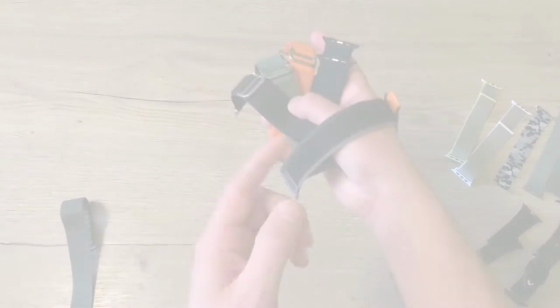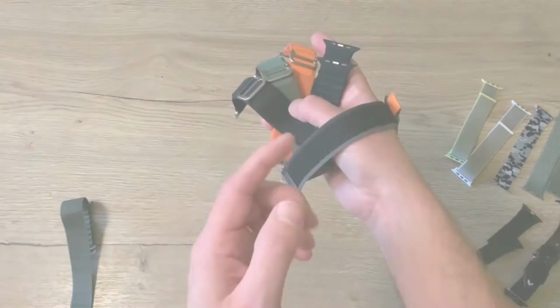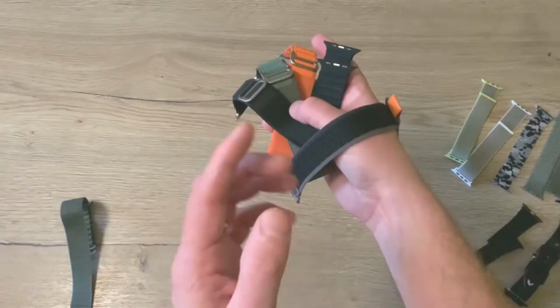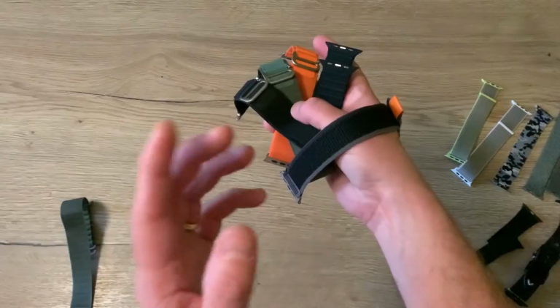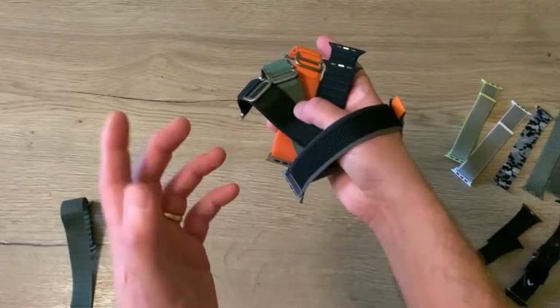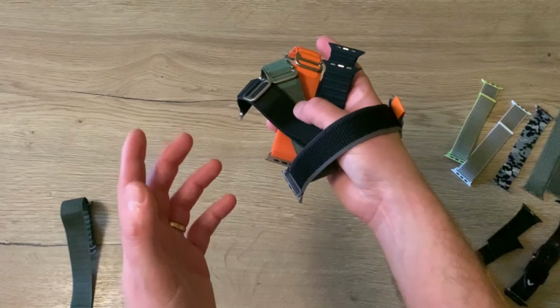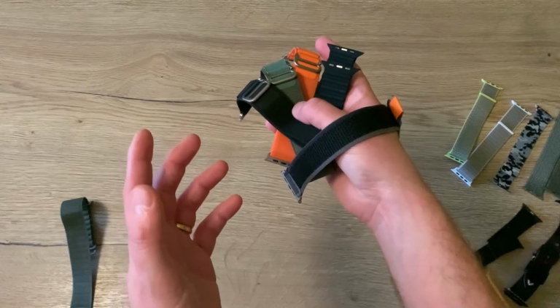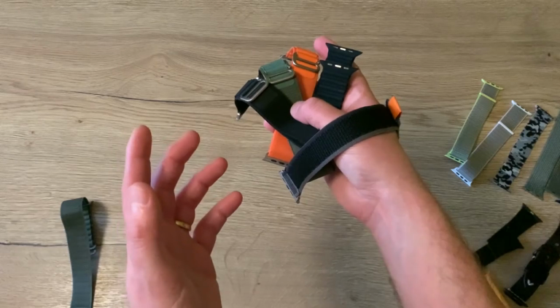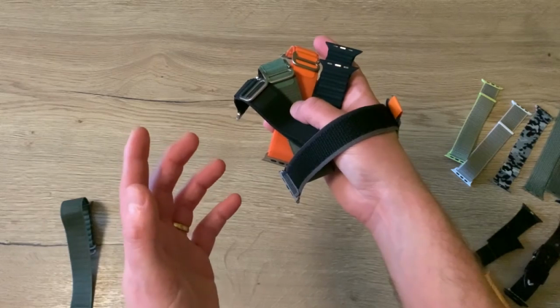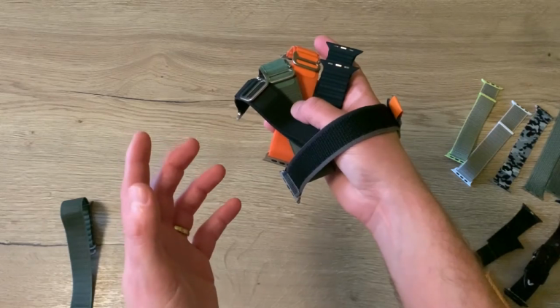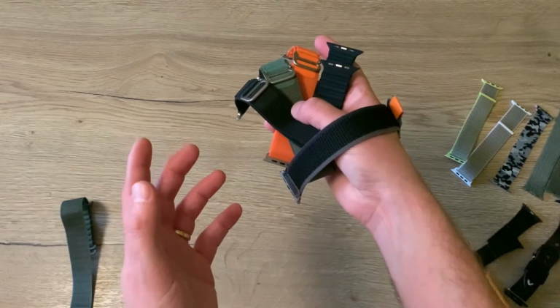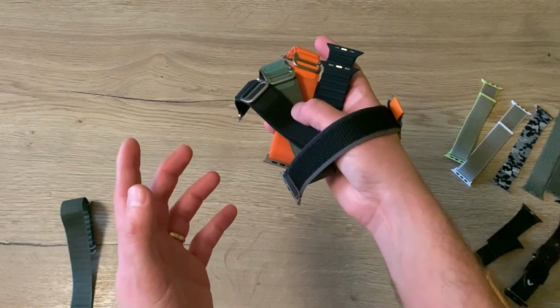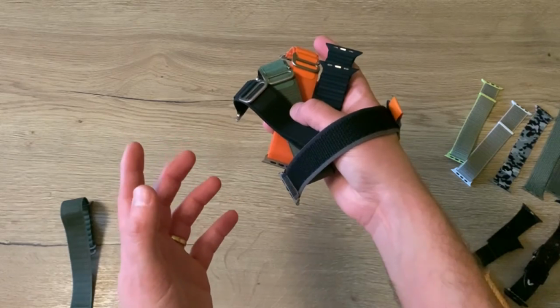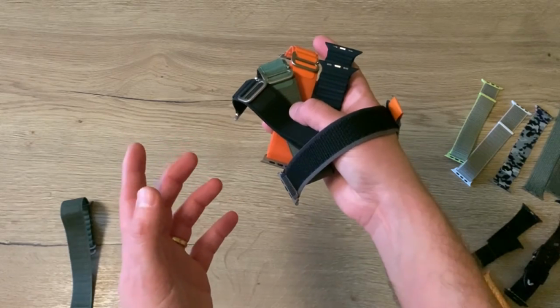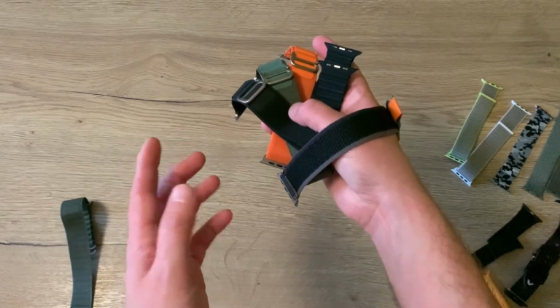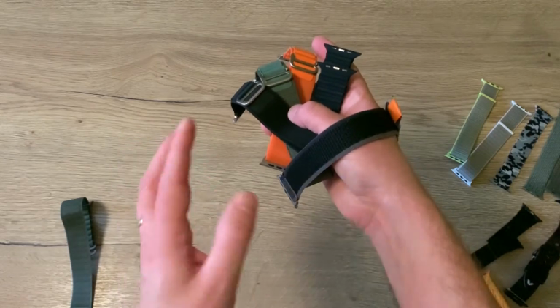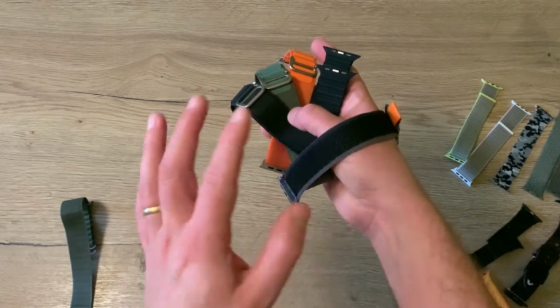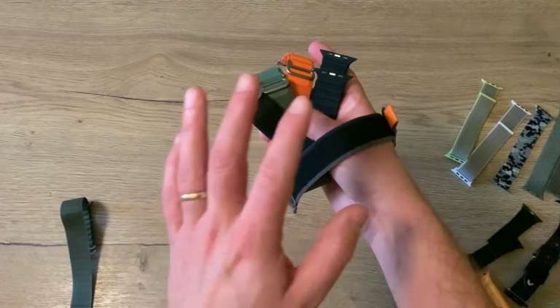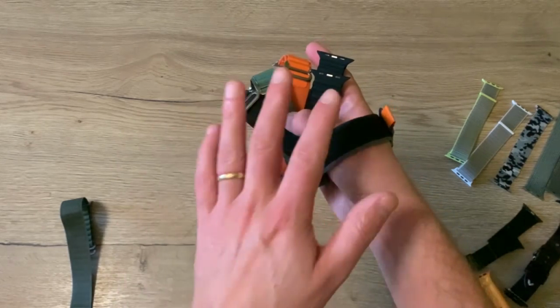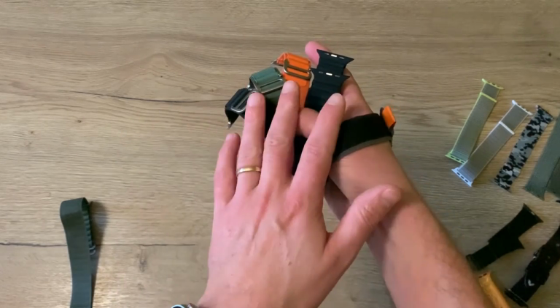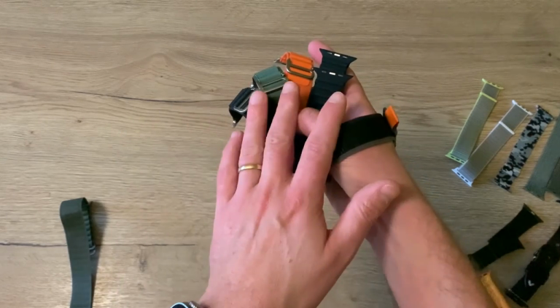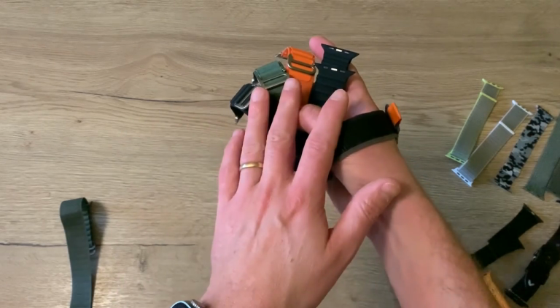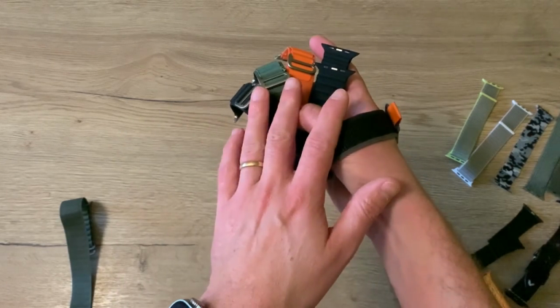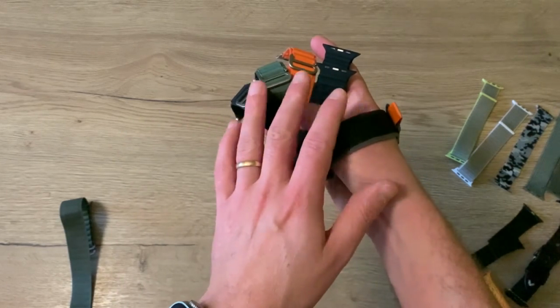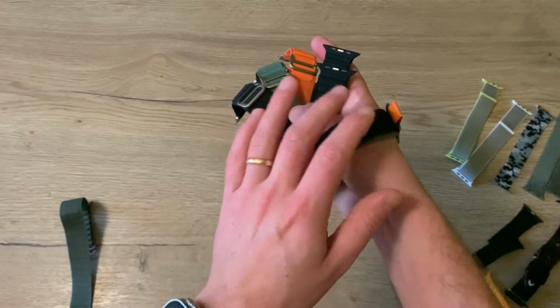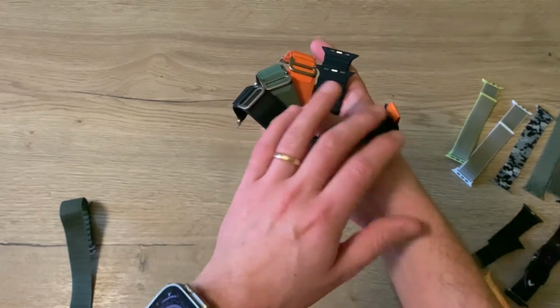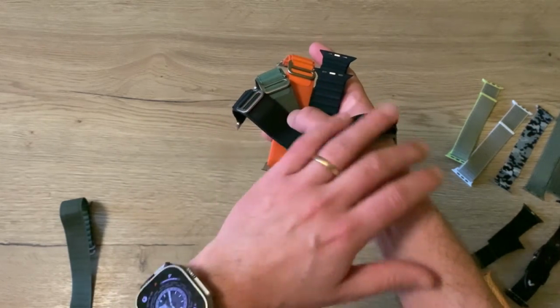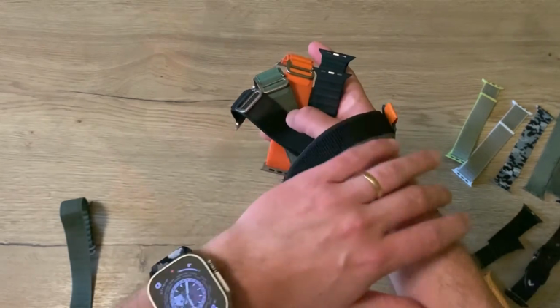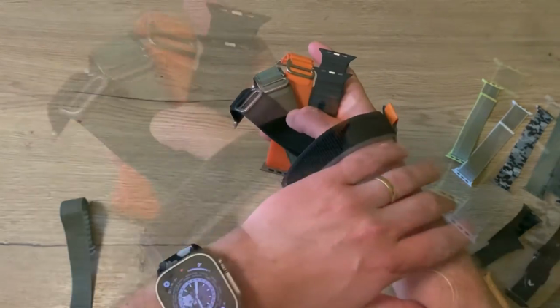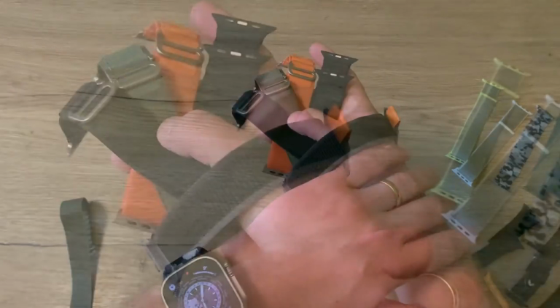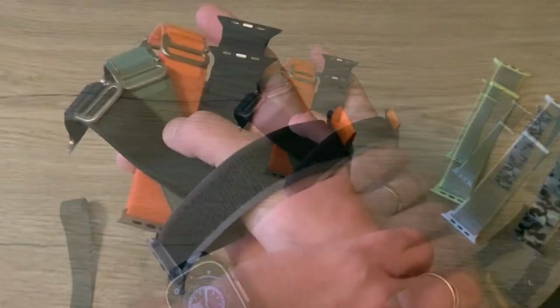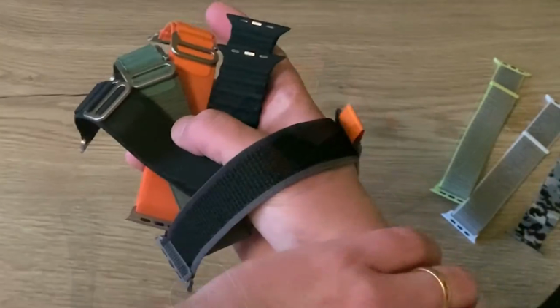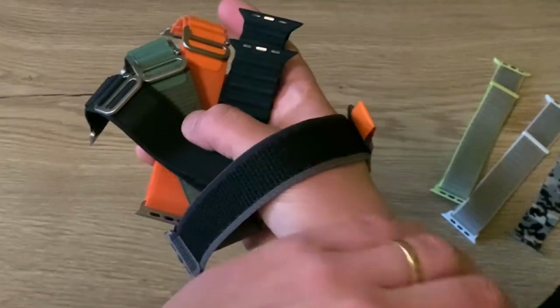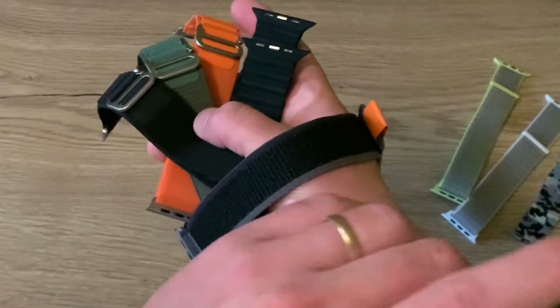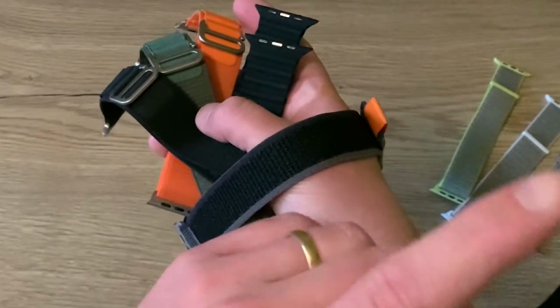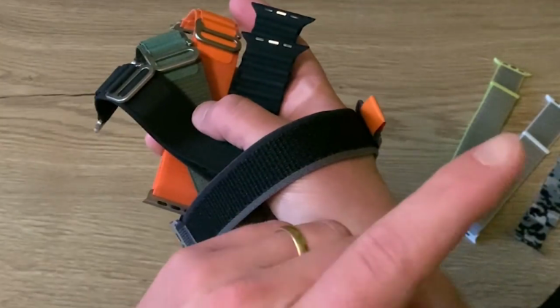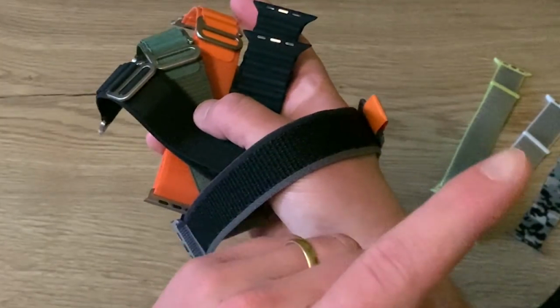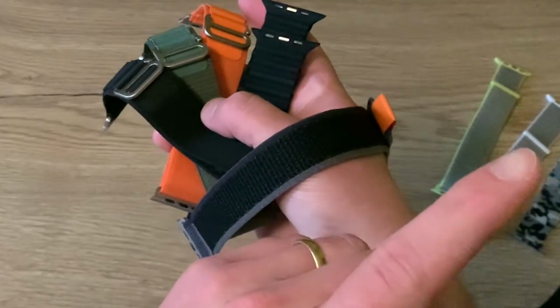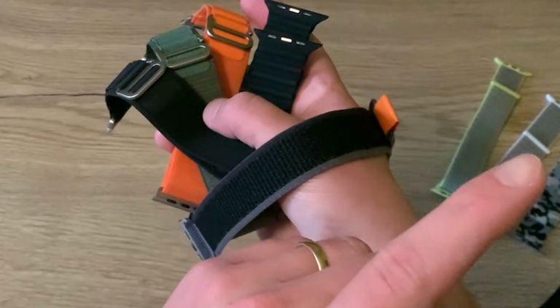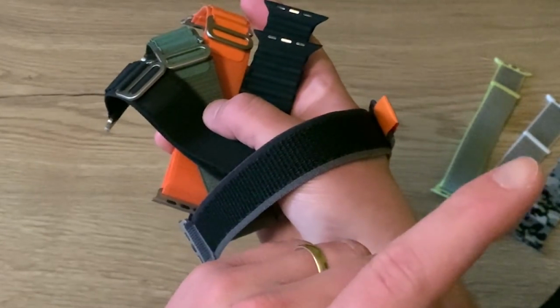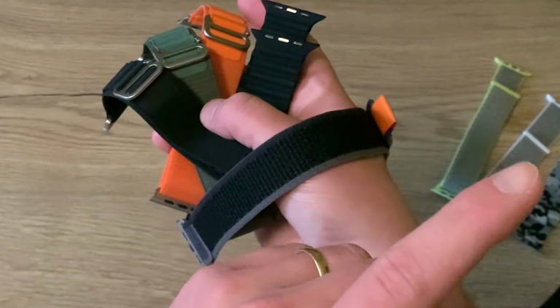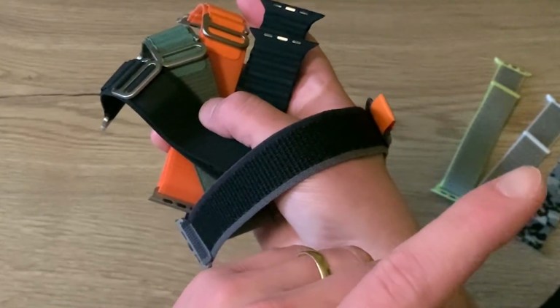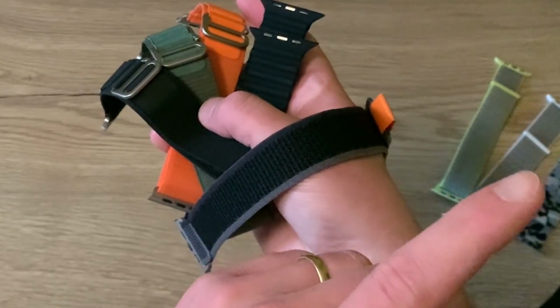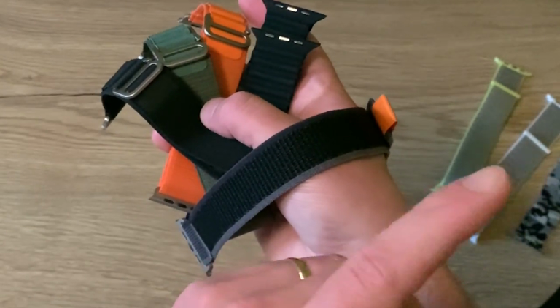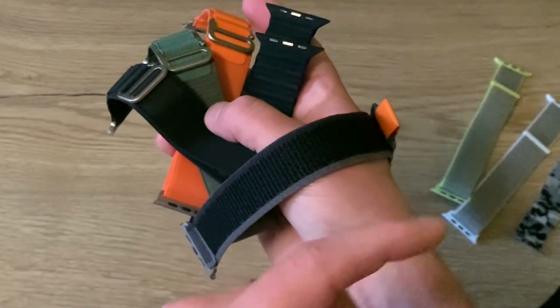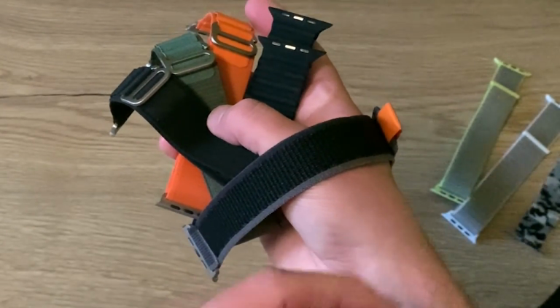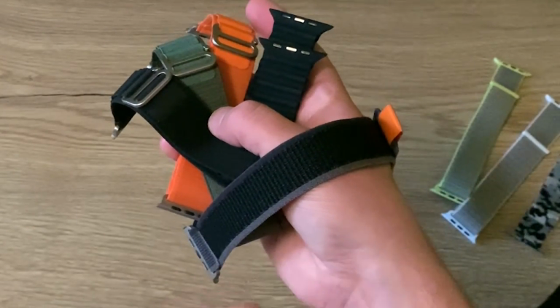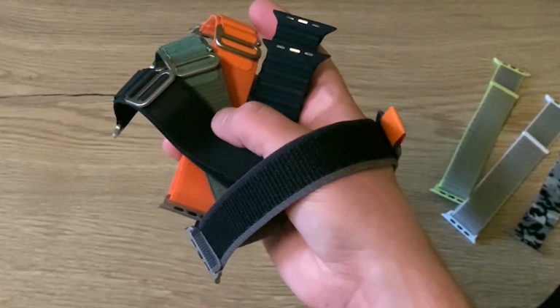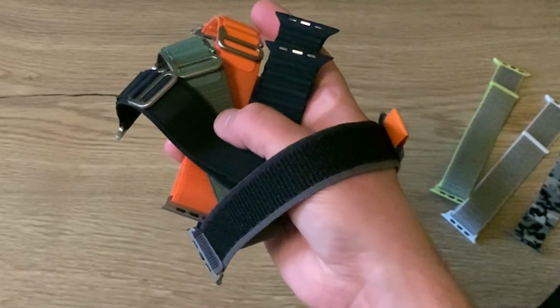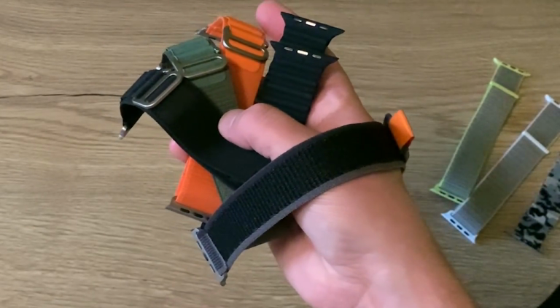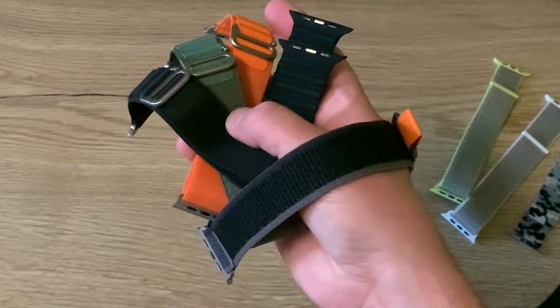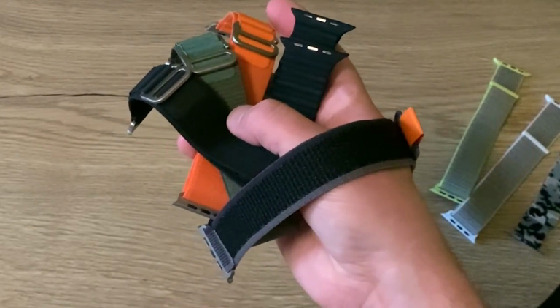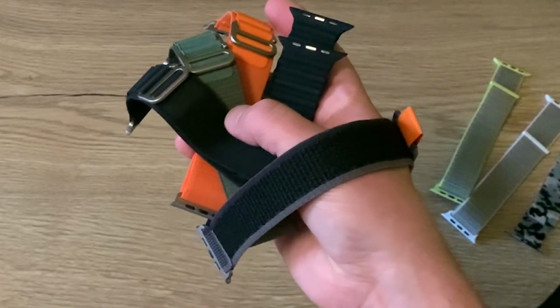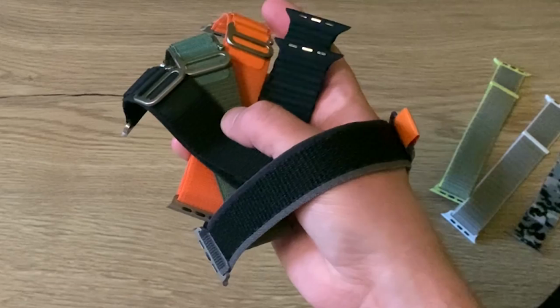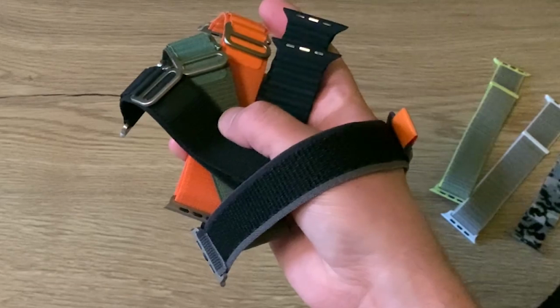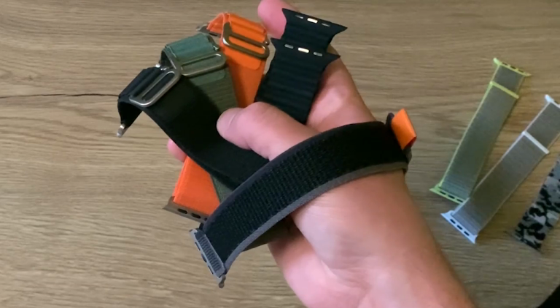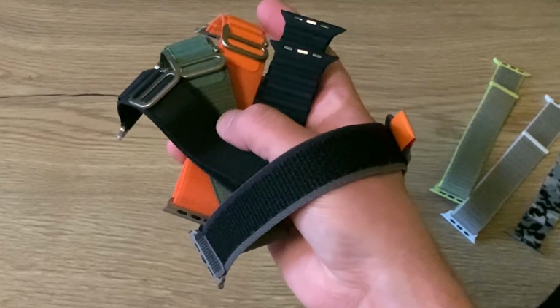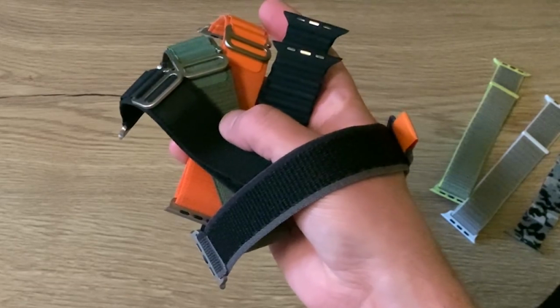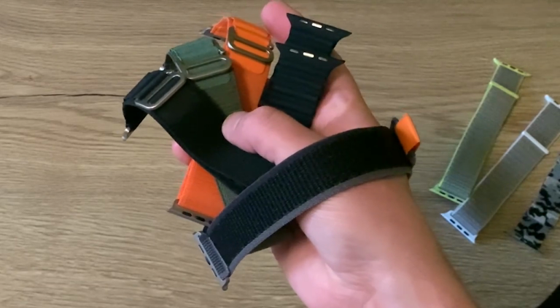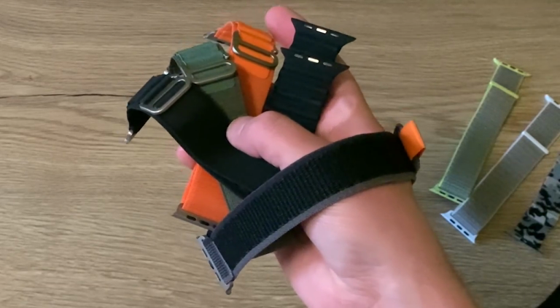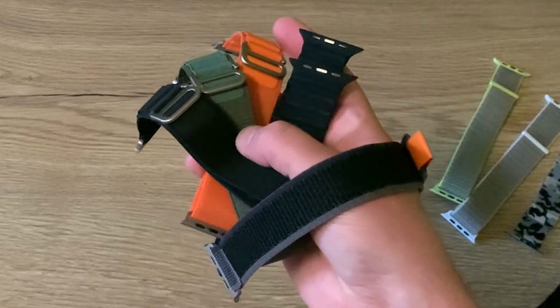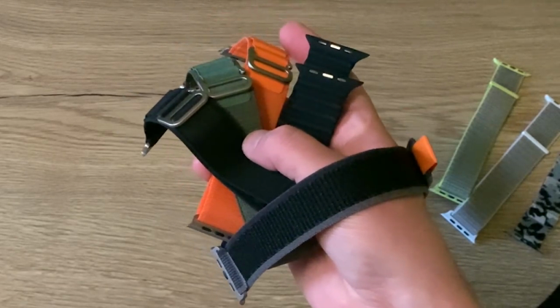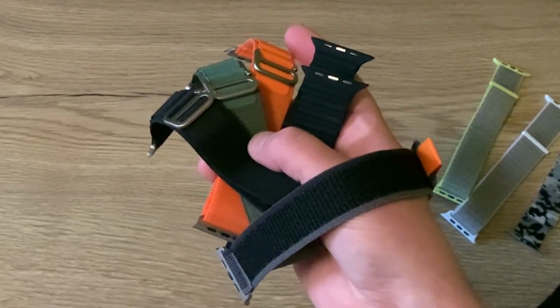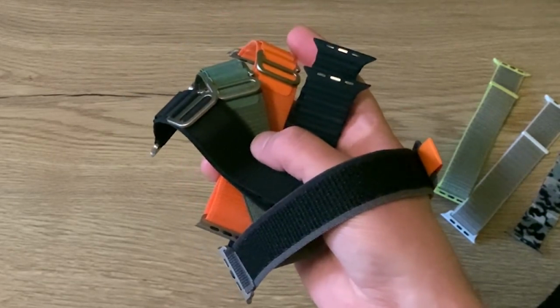Let me know in the comments what you think about this bracelet, and don't forget to share and subscribe. See you in the very next video, bye bye!